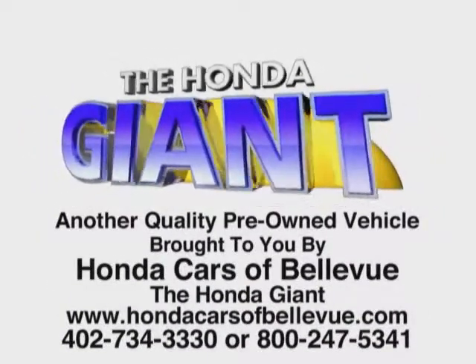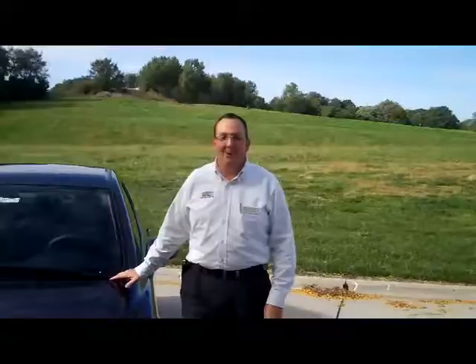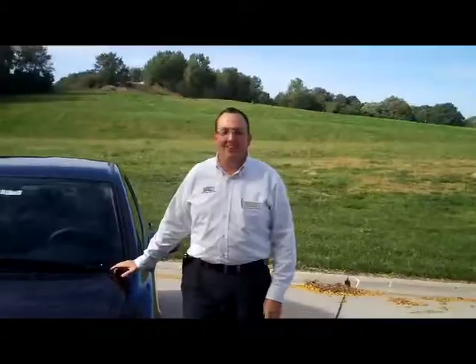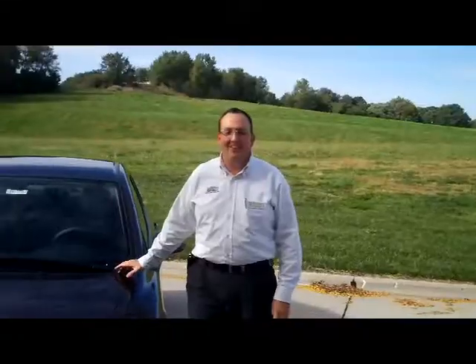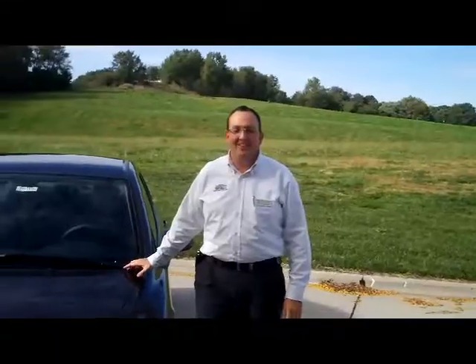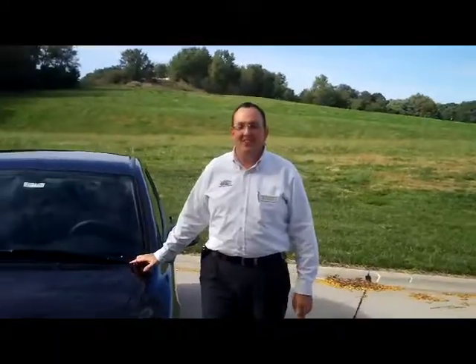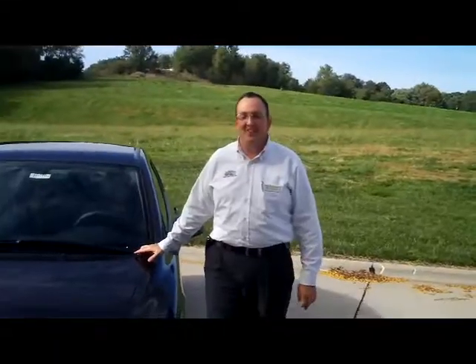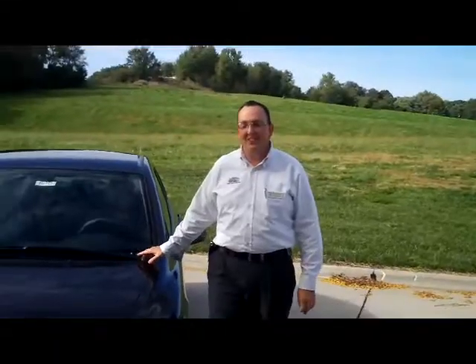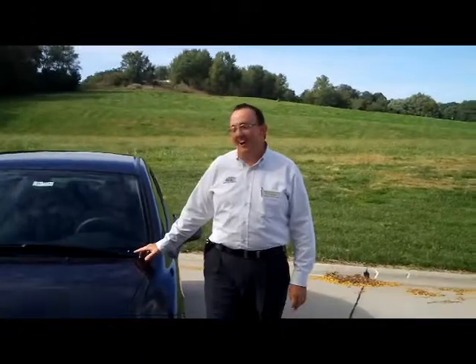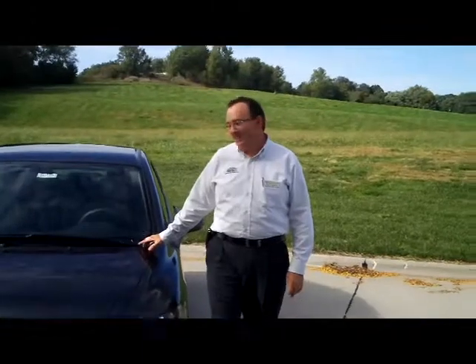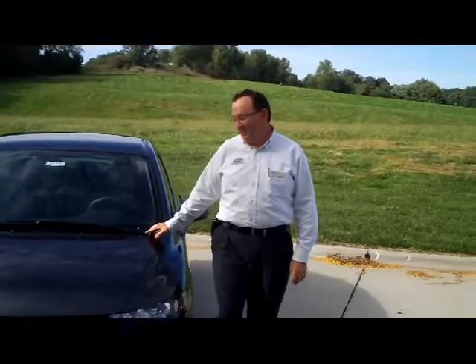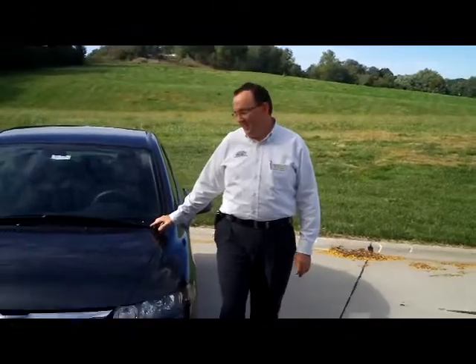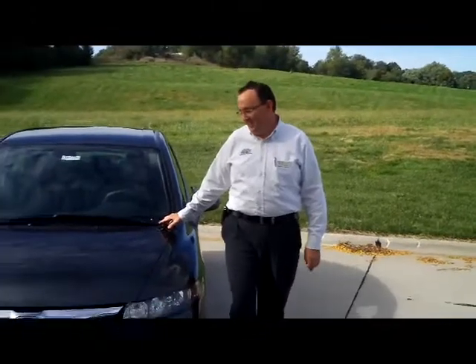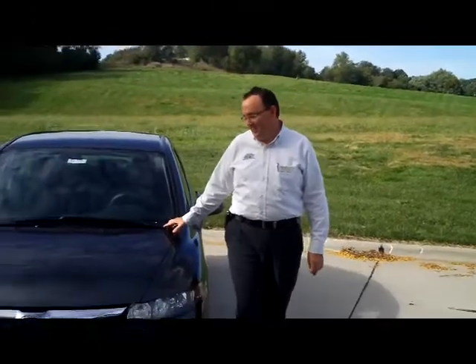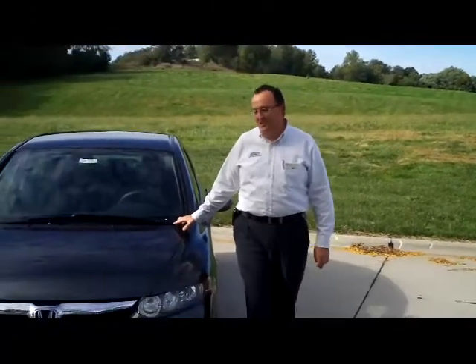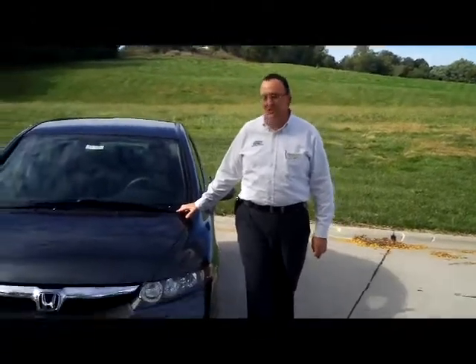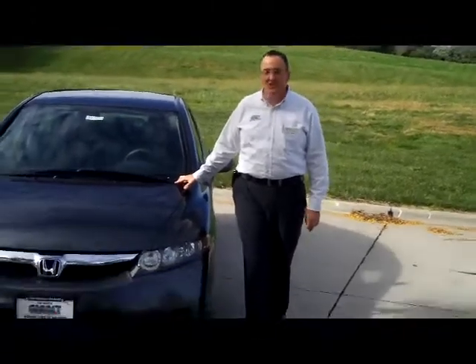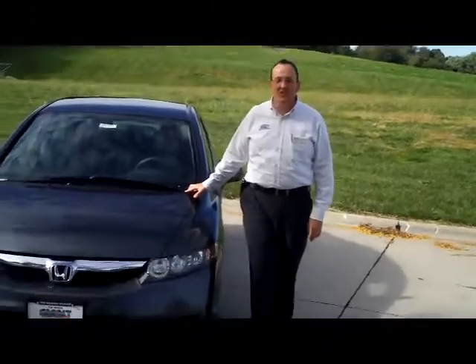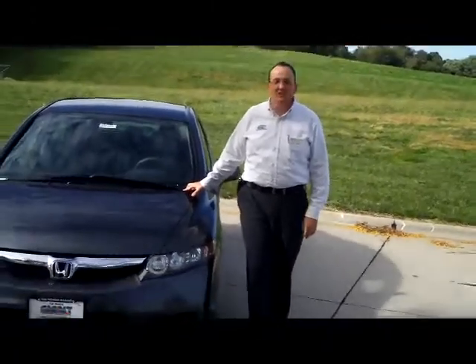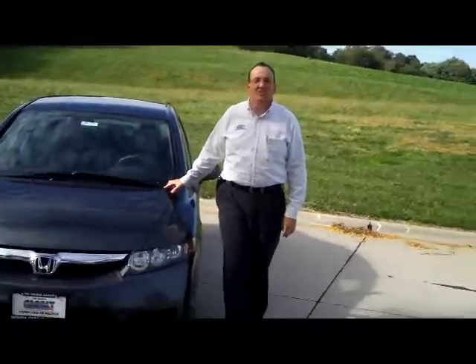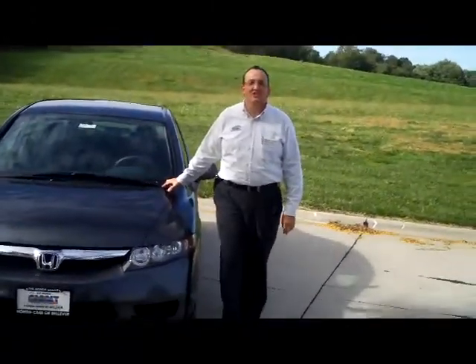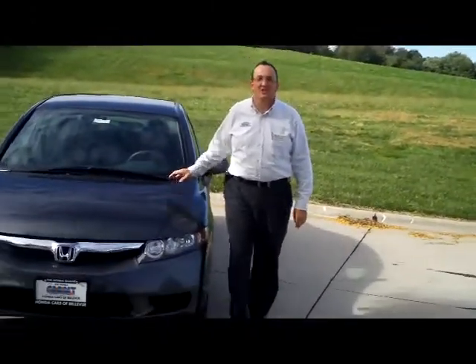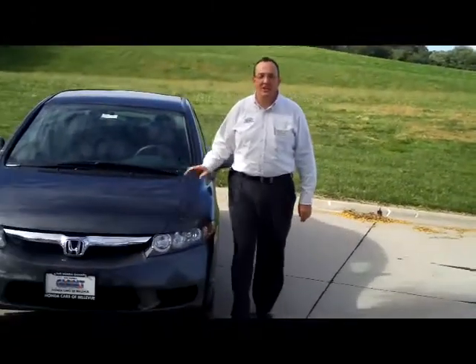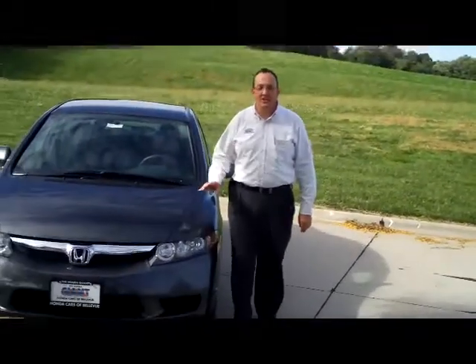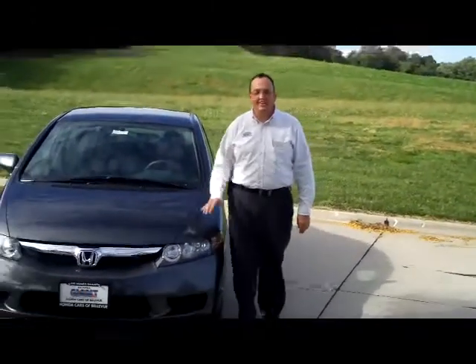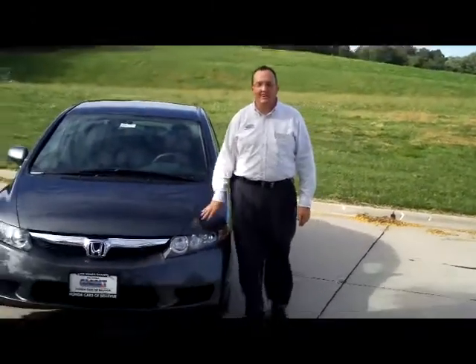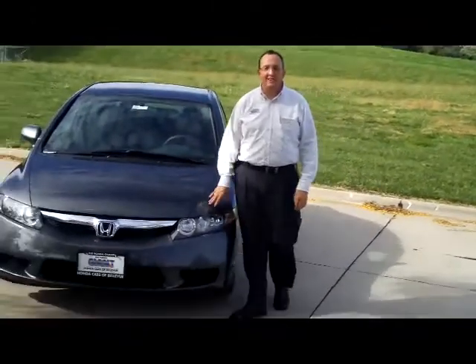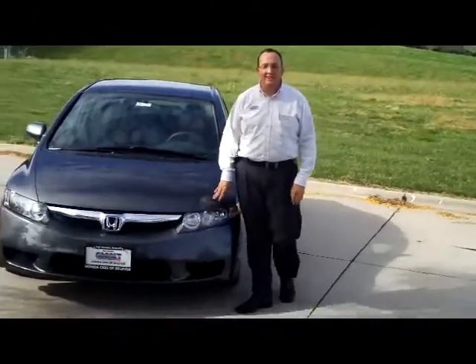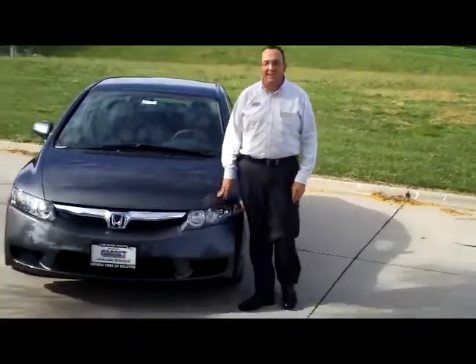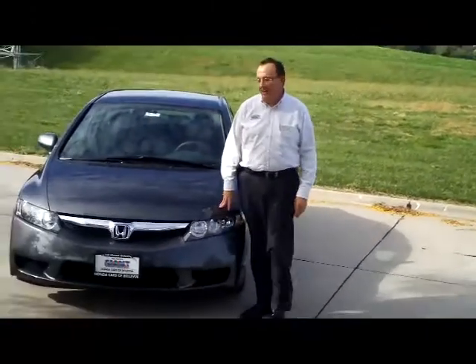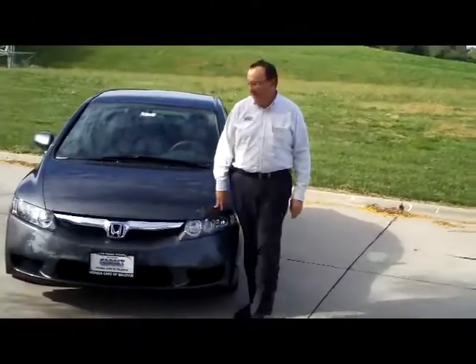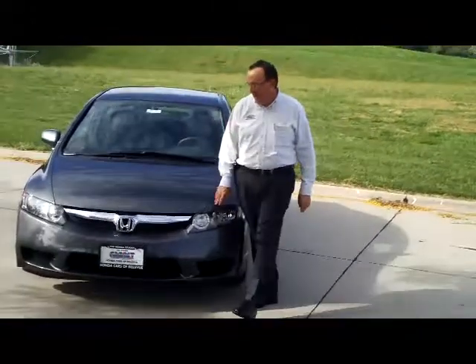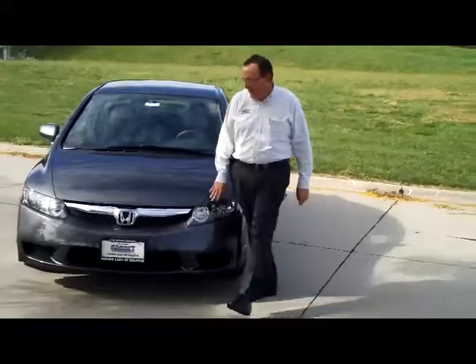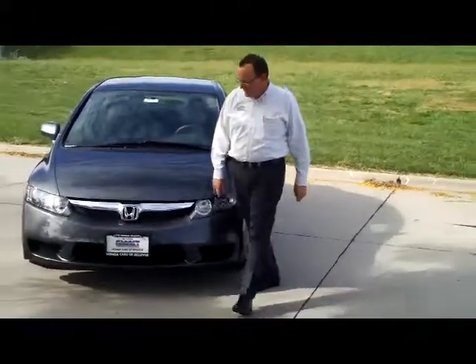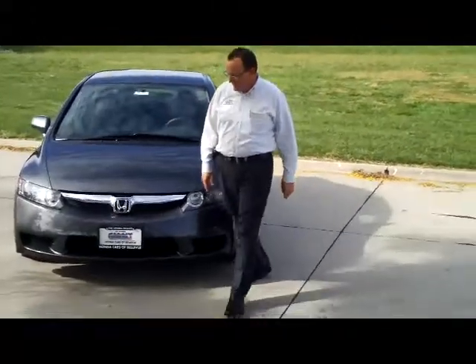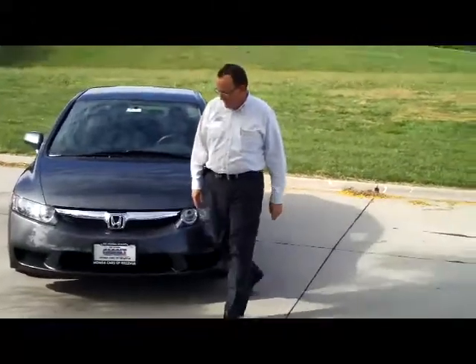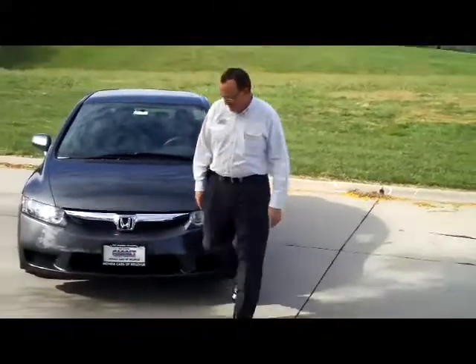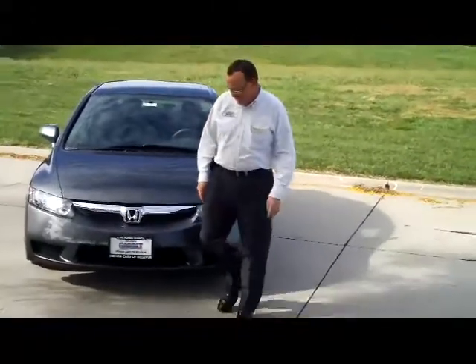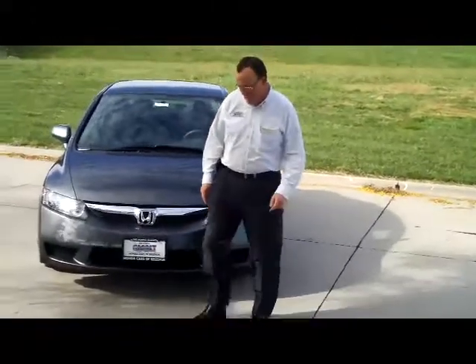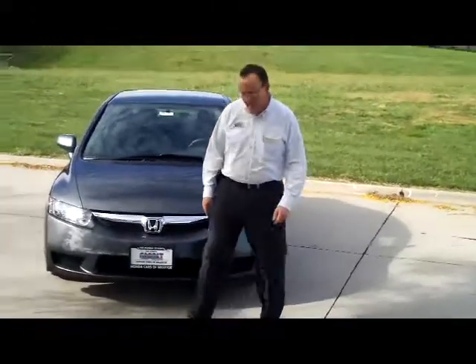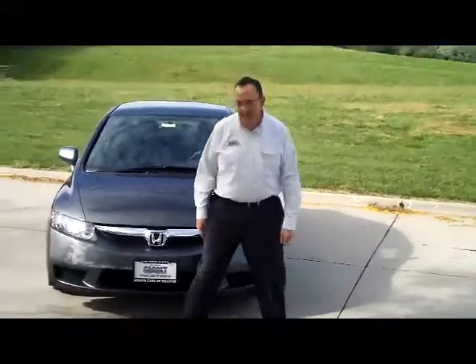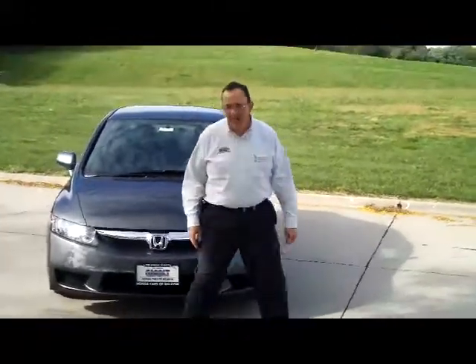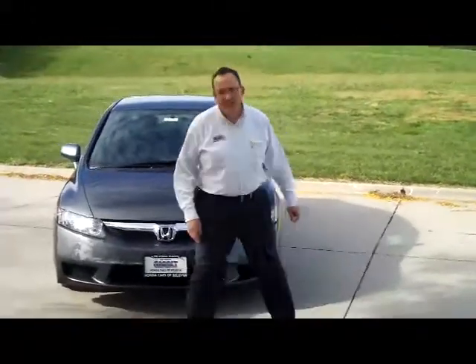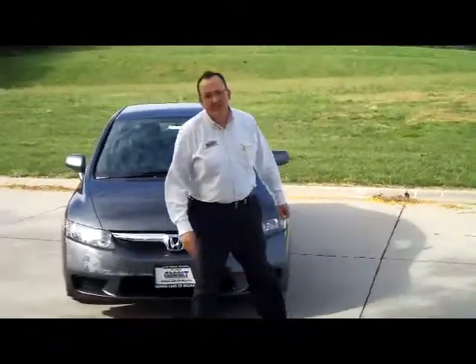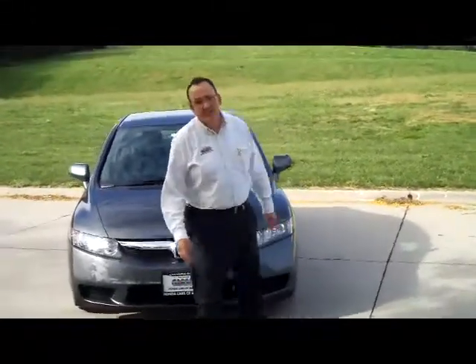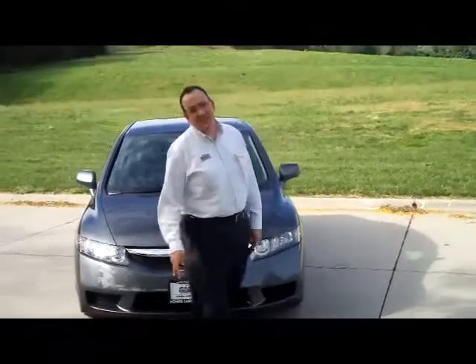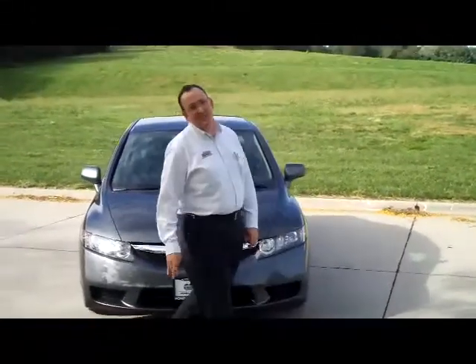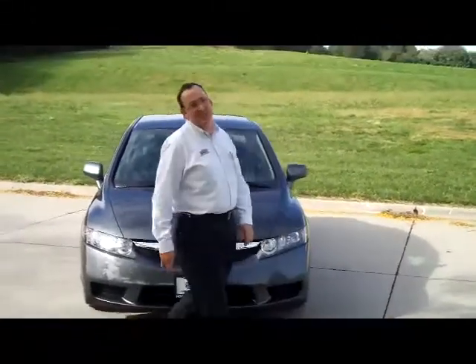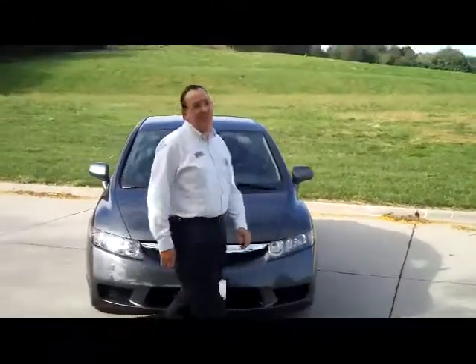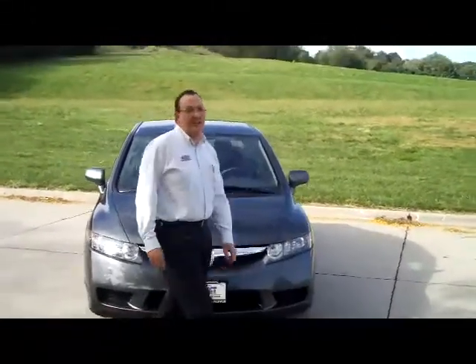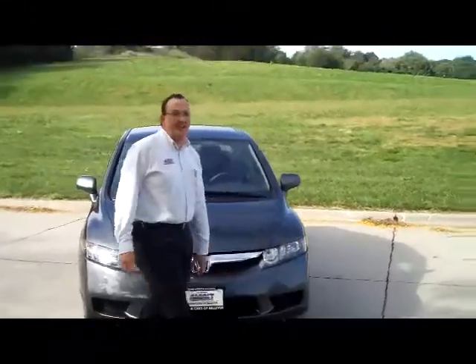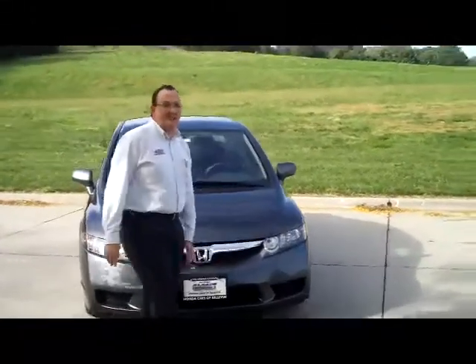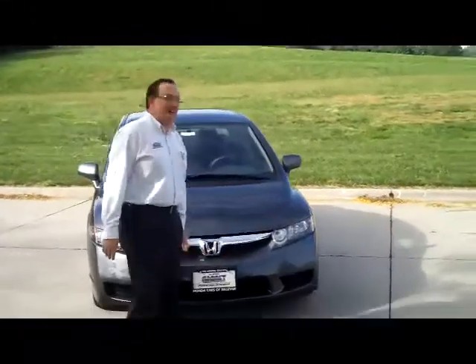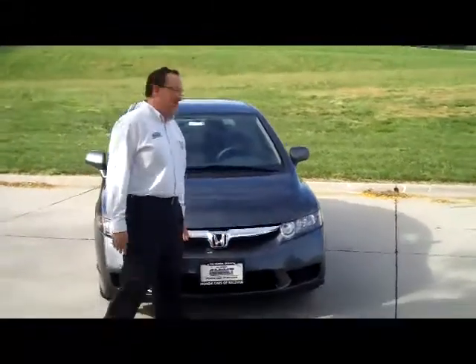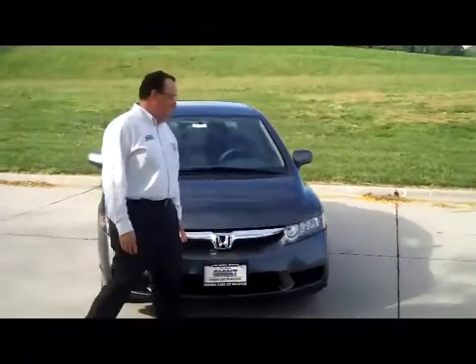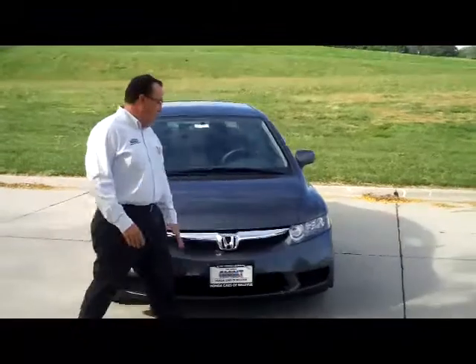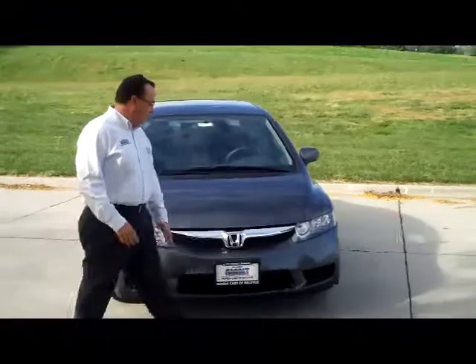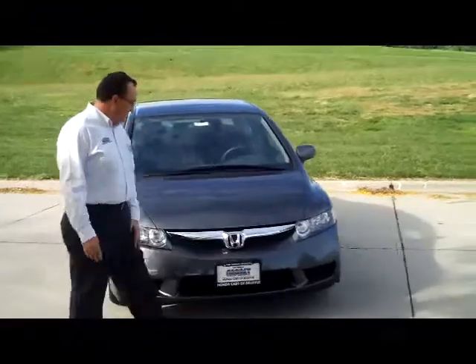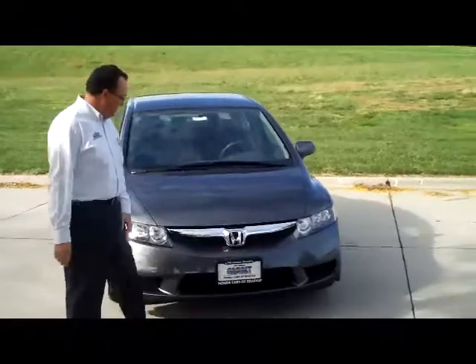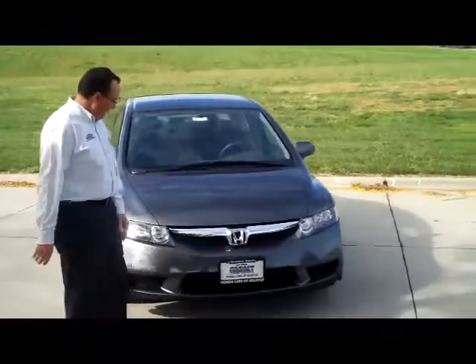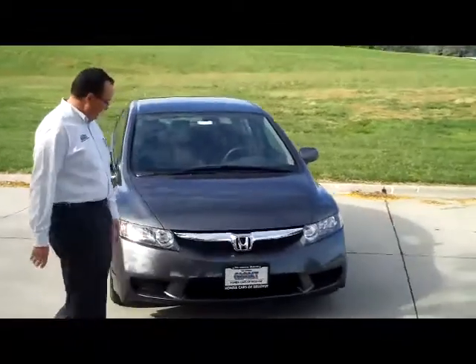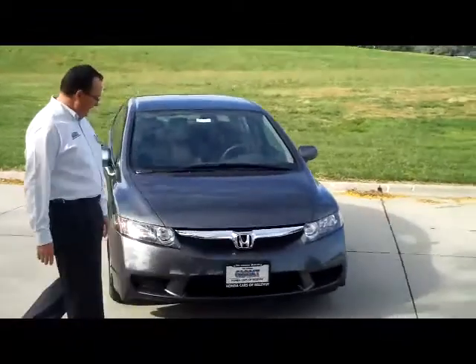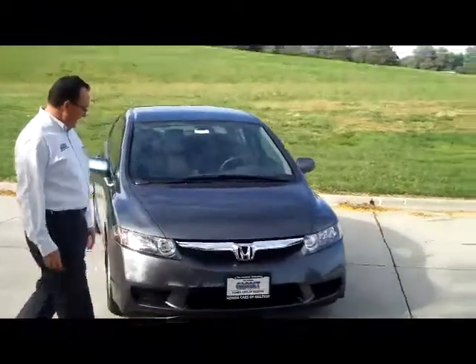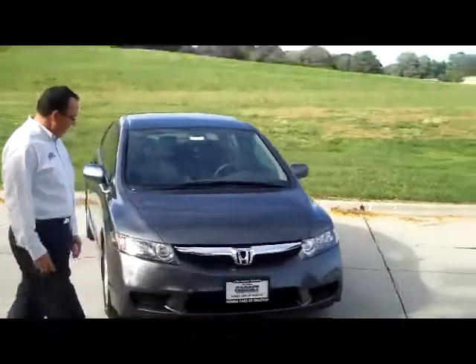Ryan Kelly here for the Honda Giant, here to show you the 2011 Honda Civic. This is the LX-S model, the sport model.